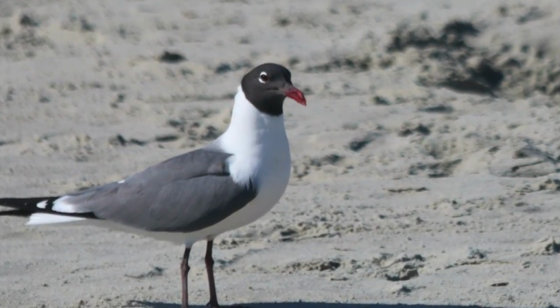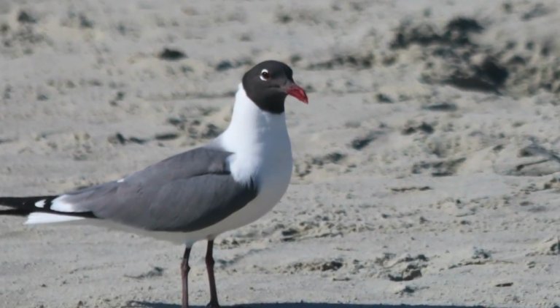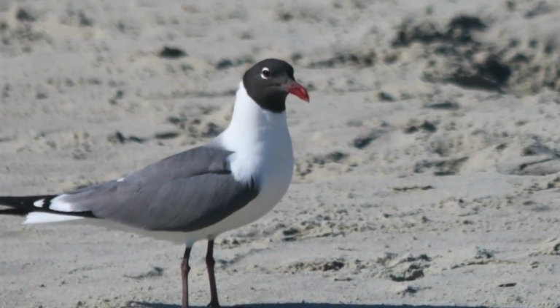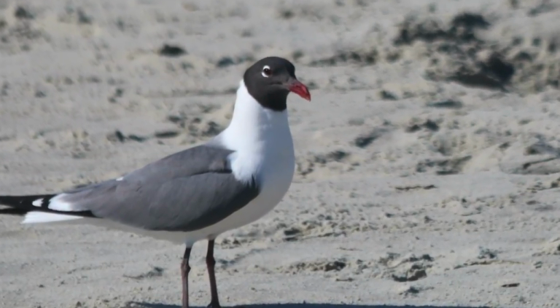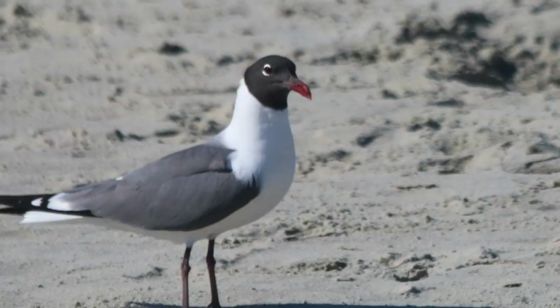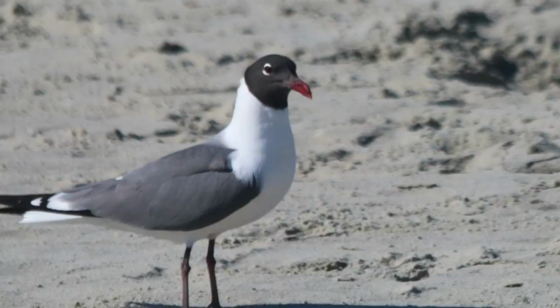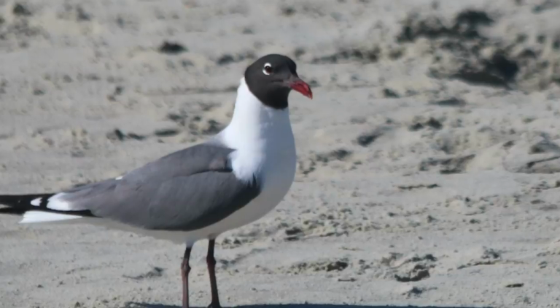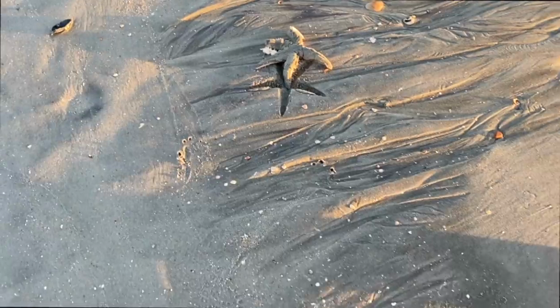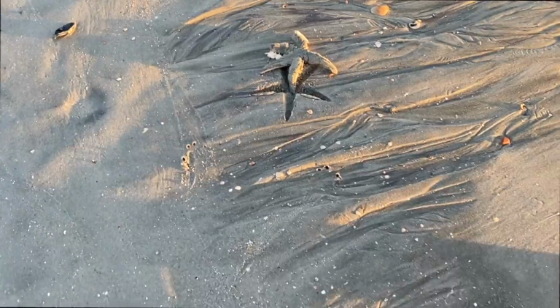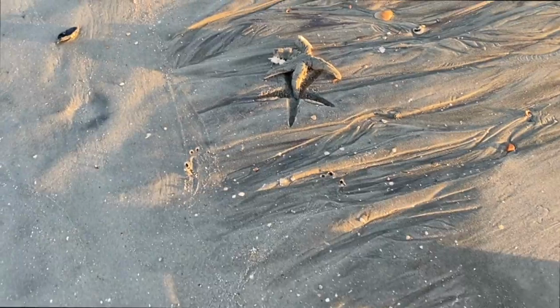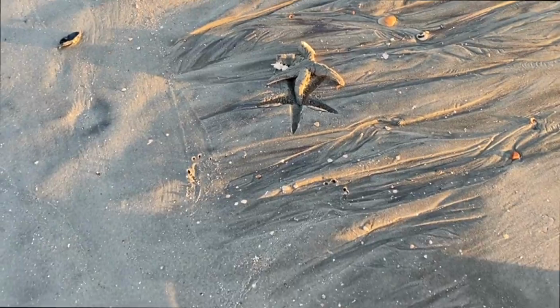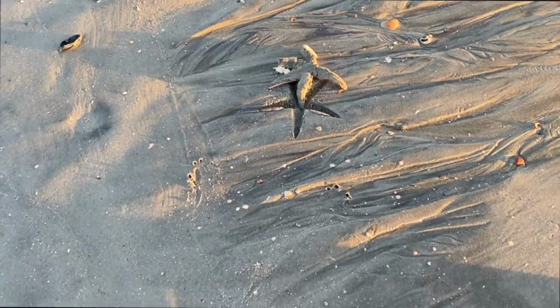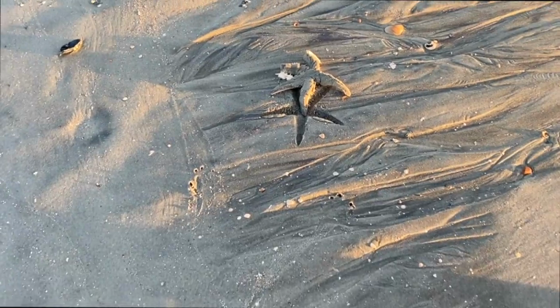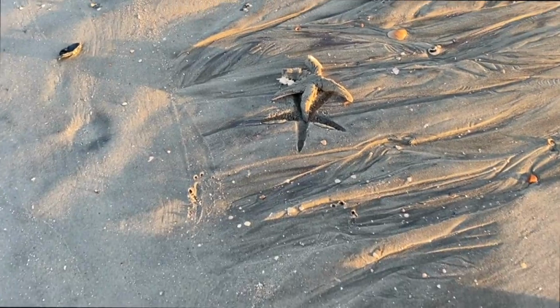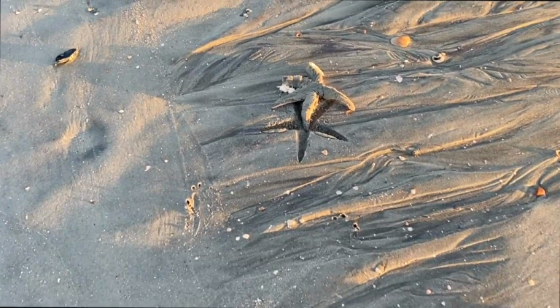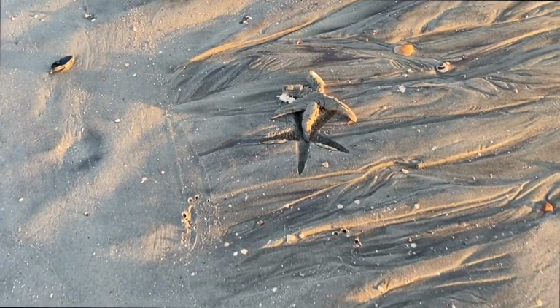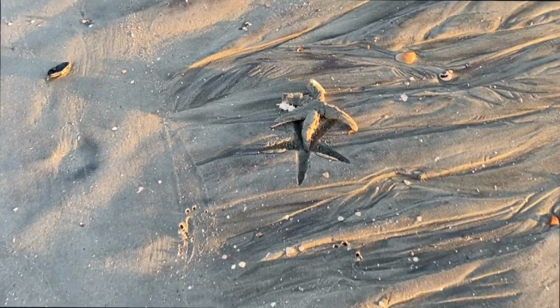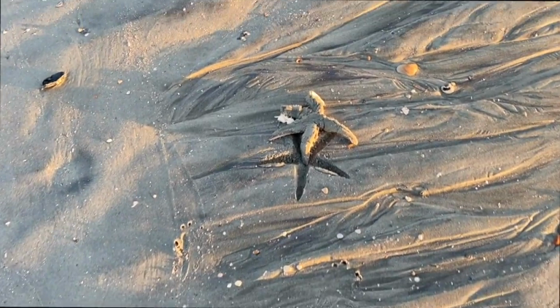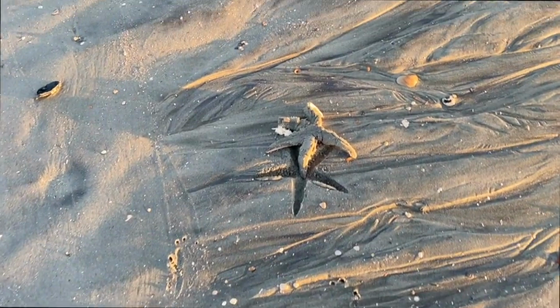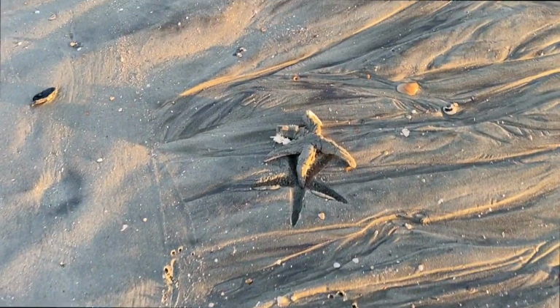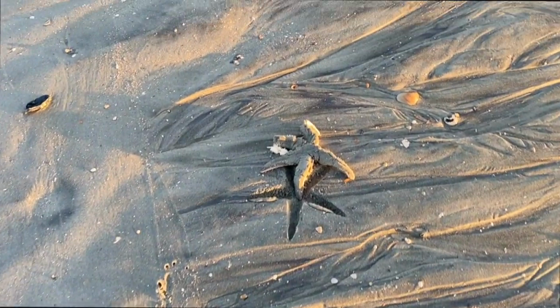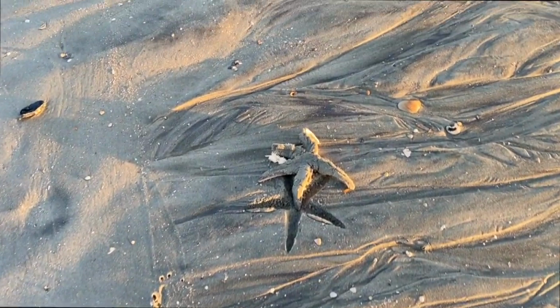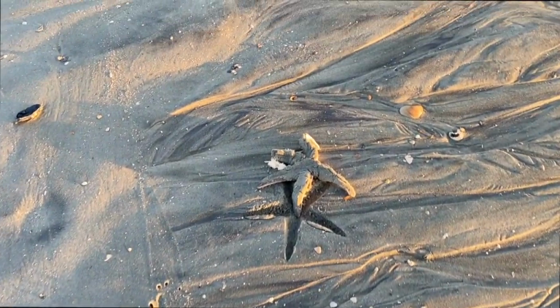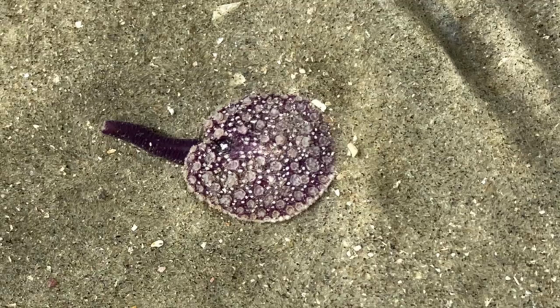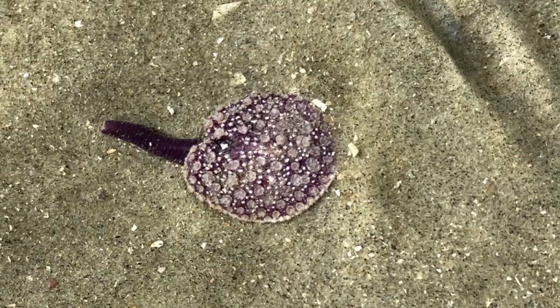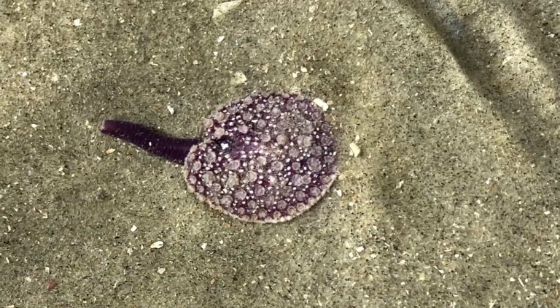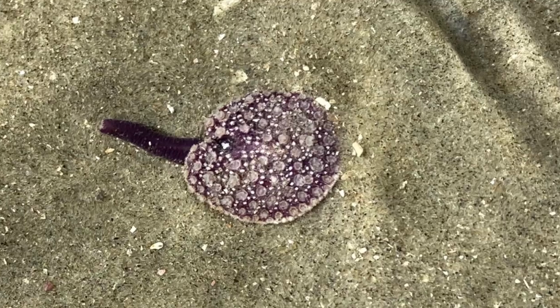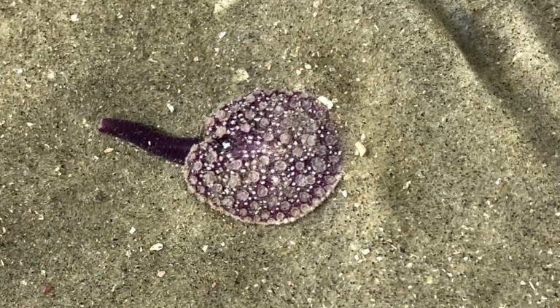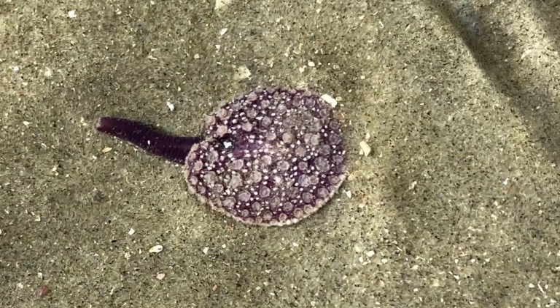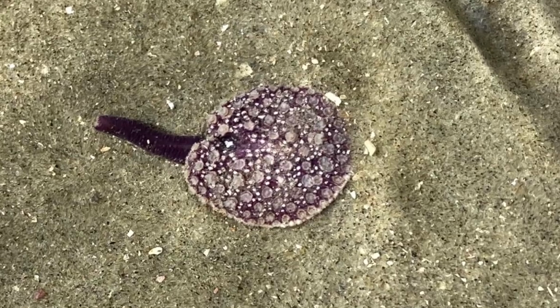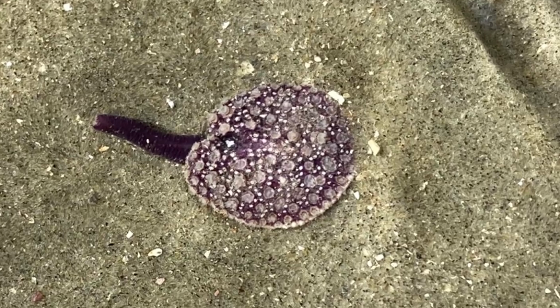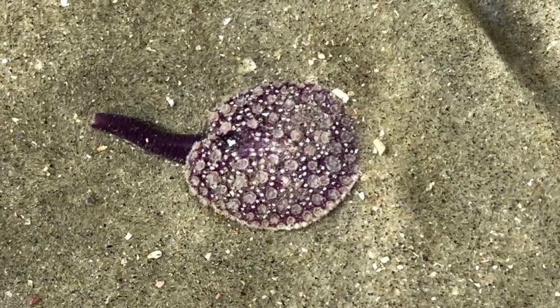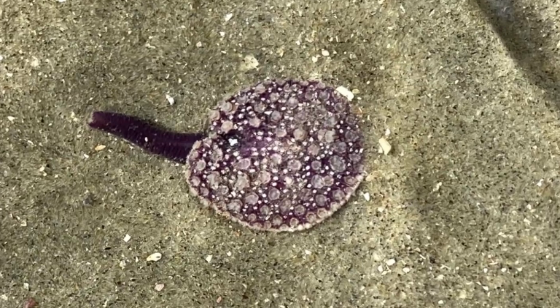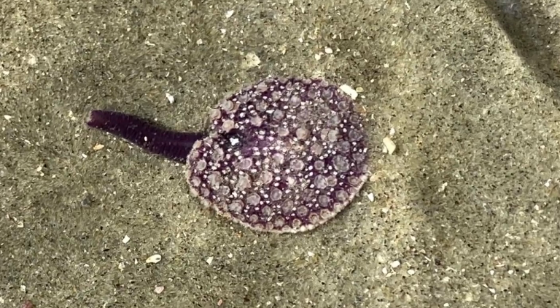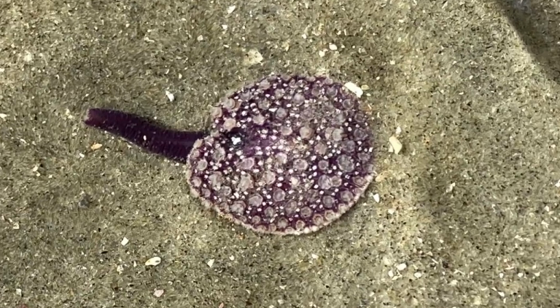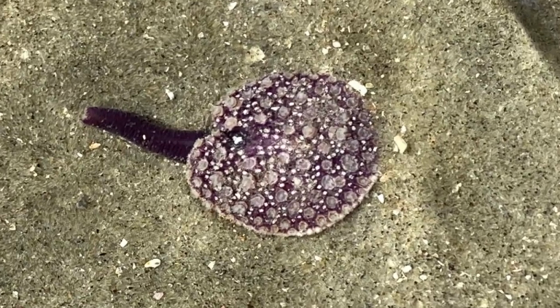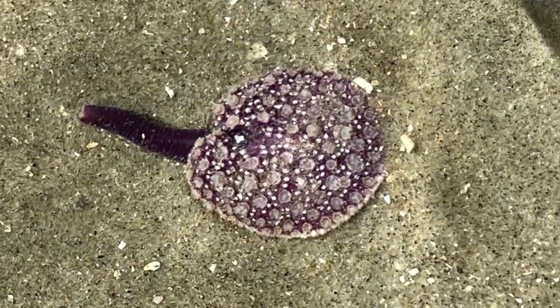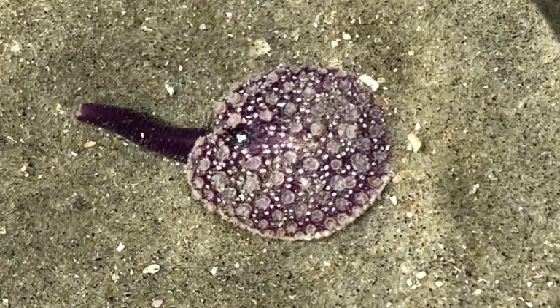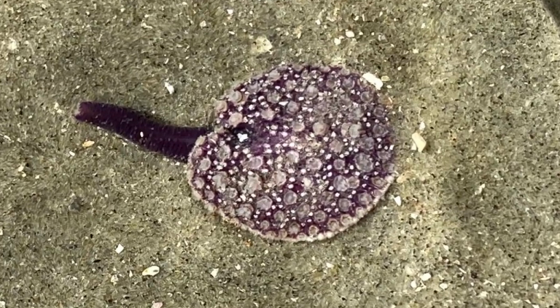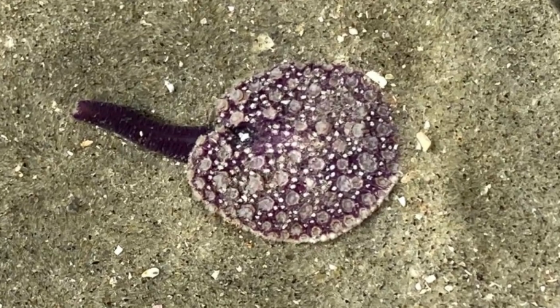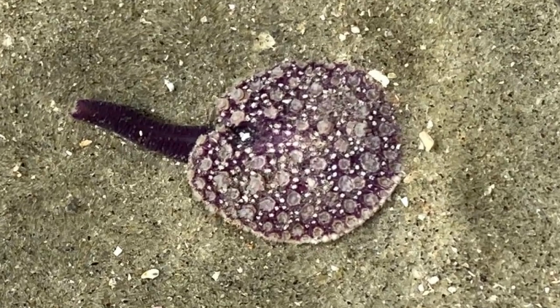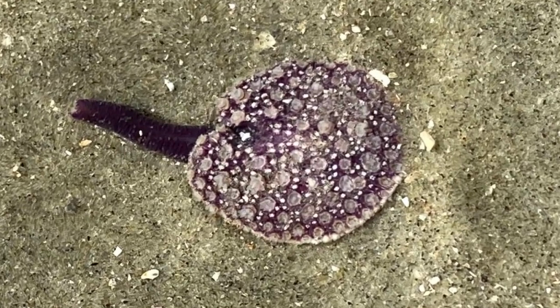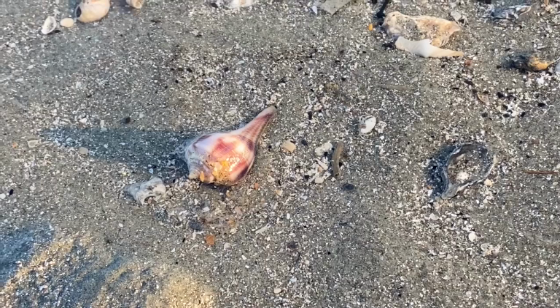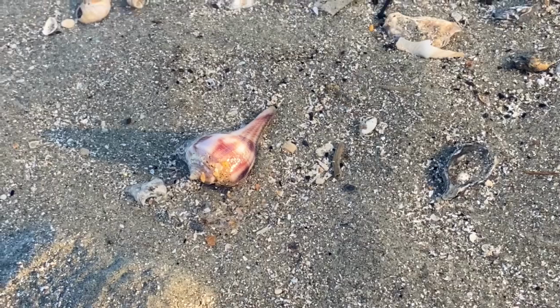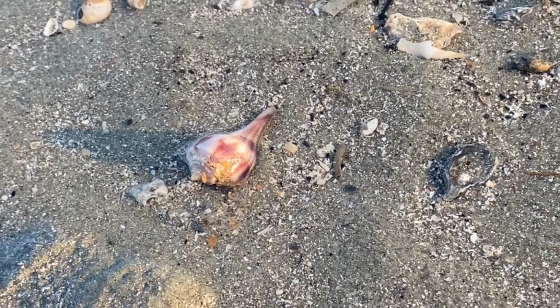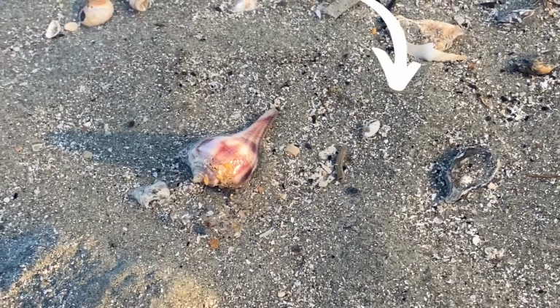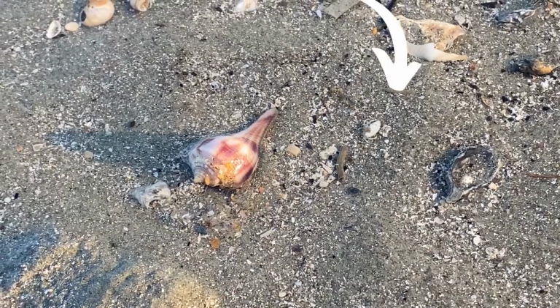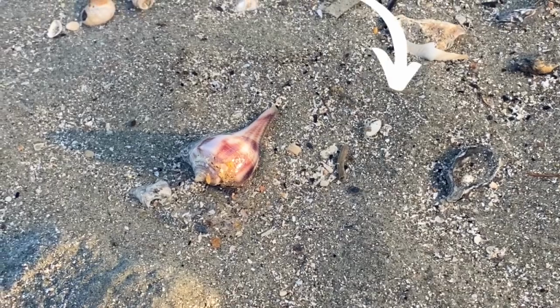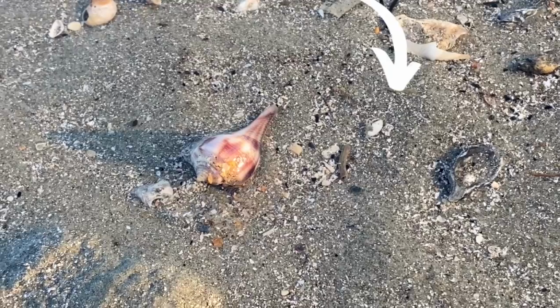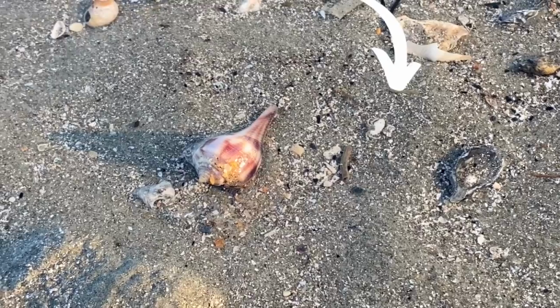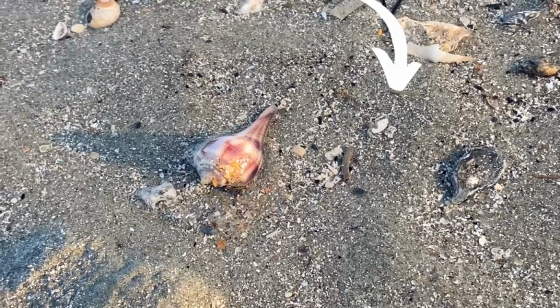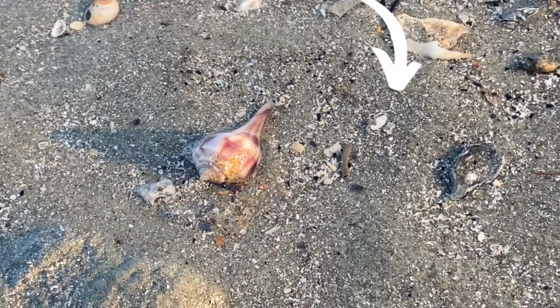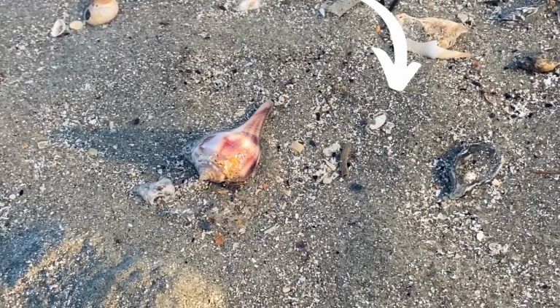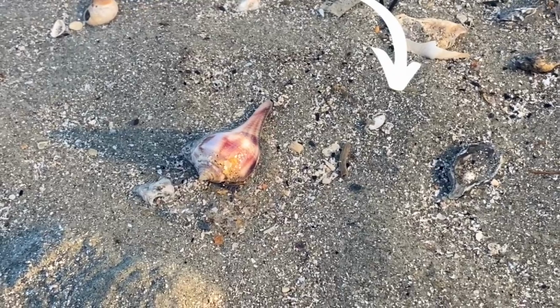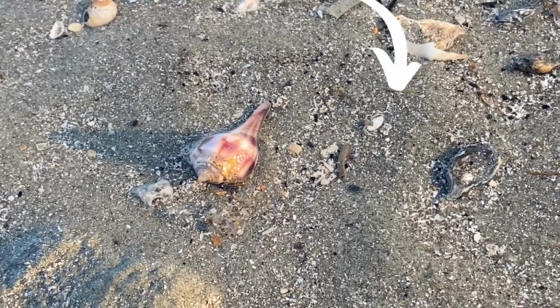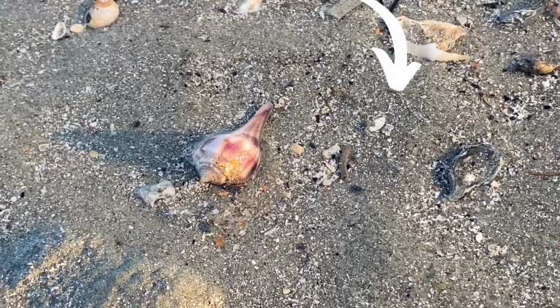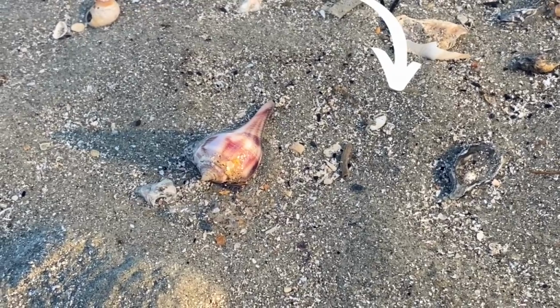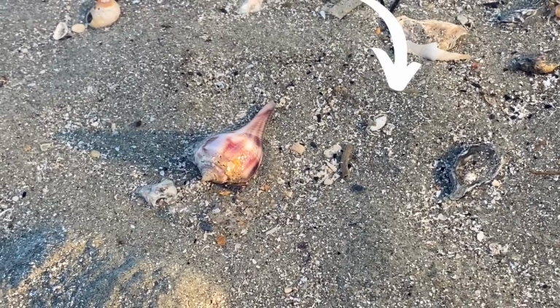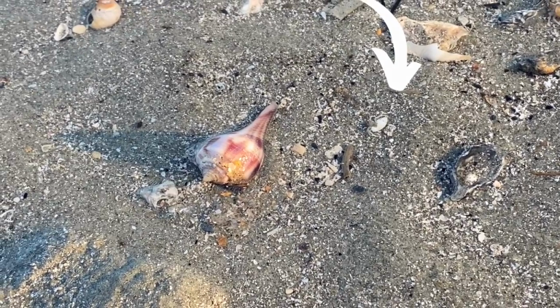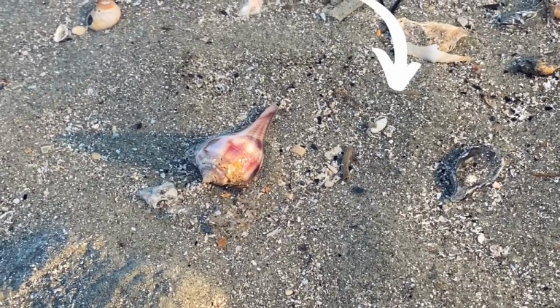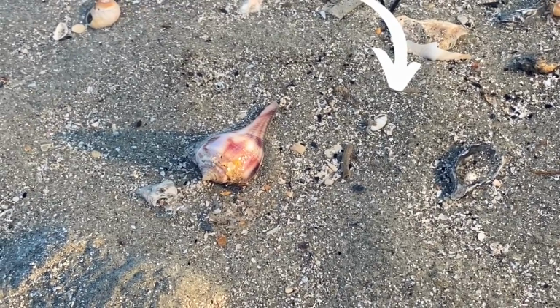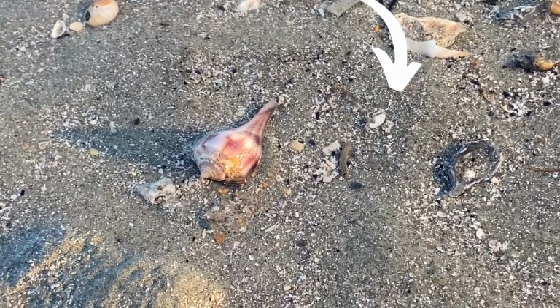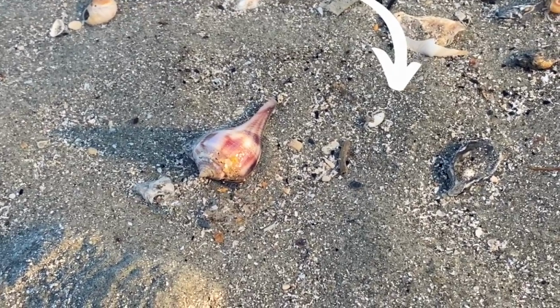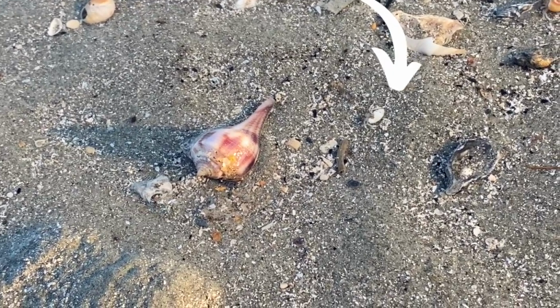Look for sea stars, sea pansies, live snails, hermit crabs, or squid.